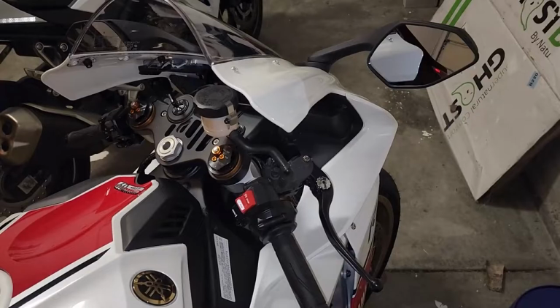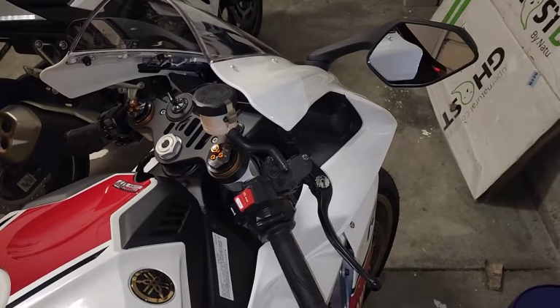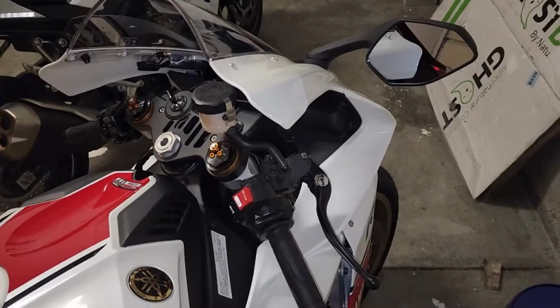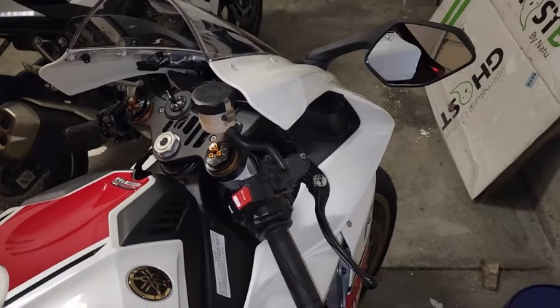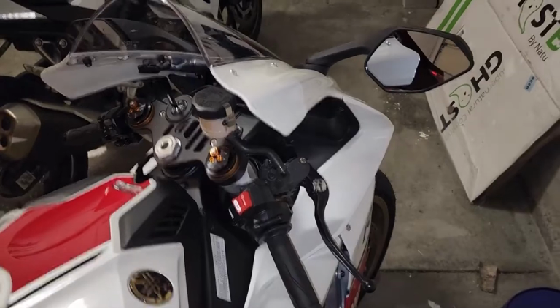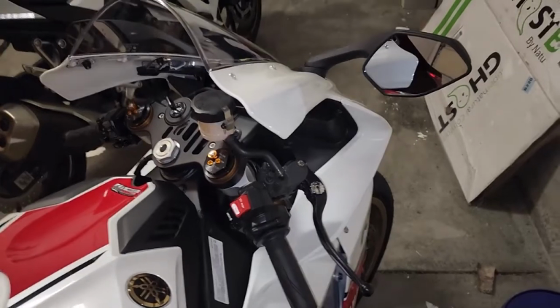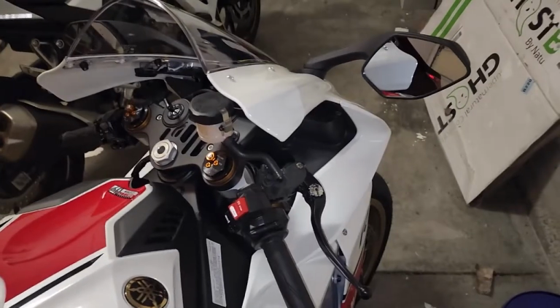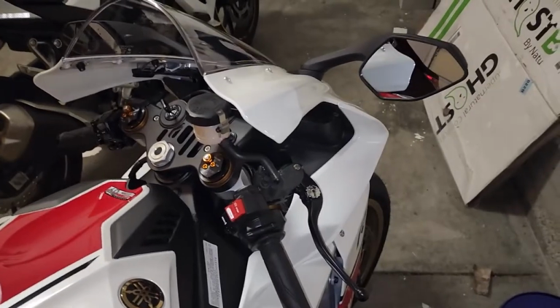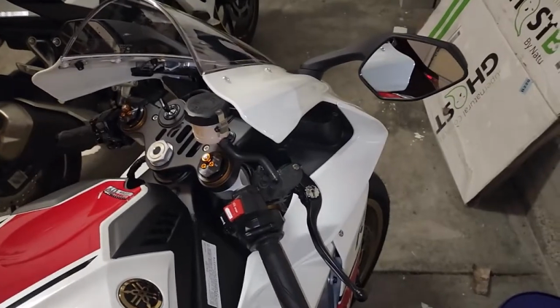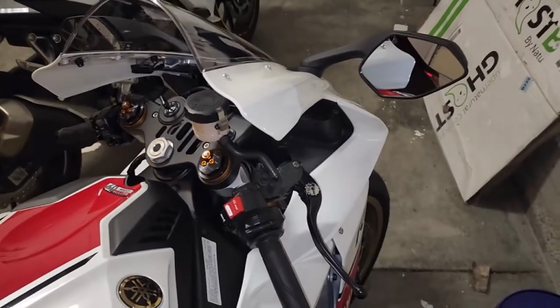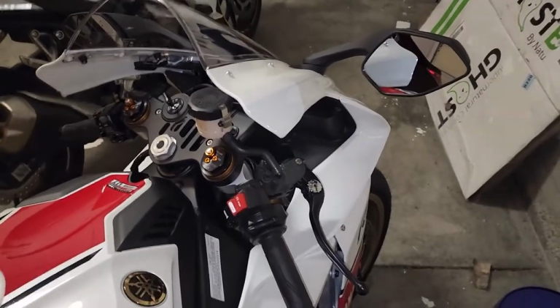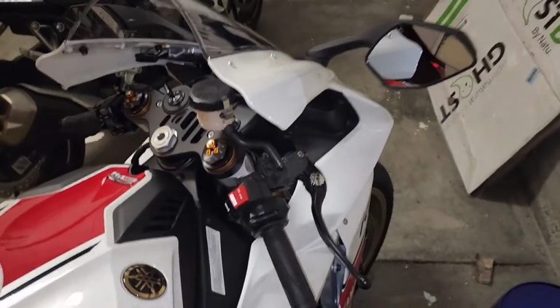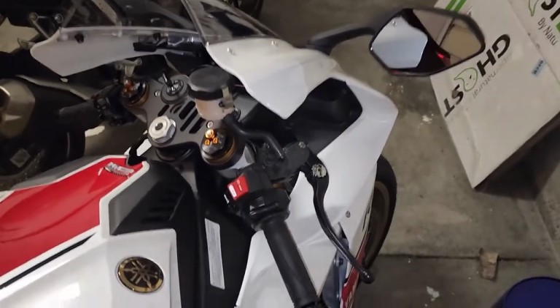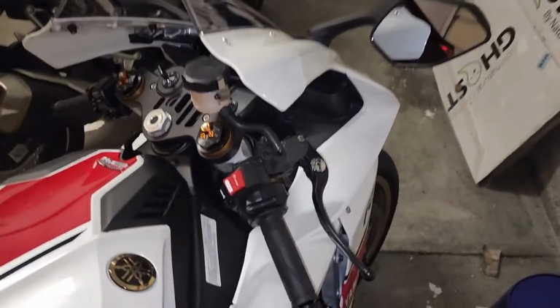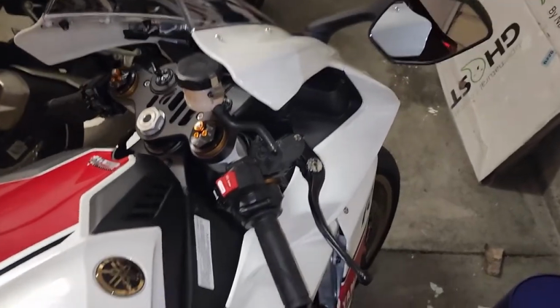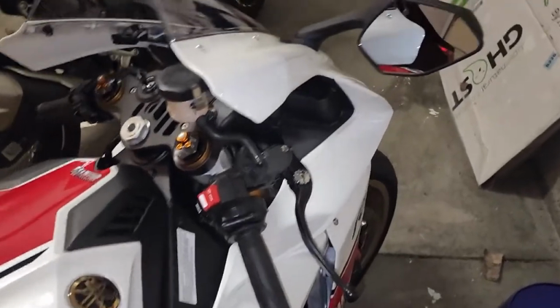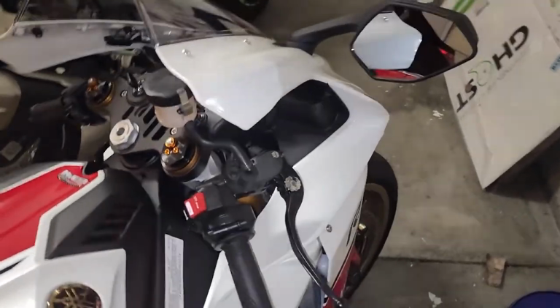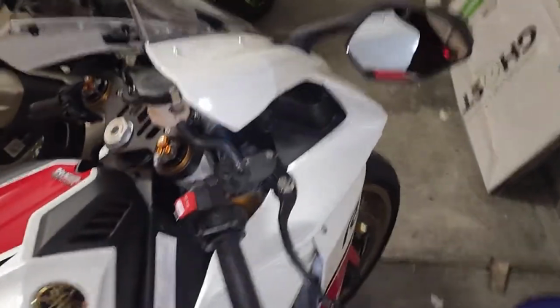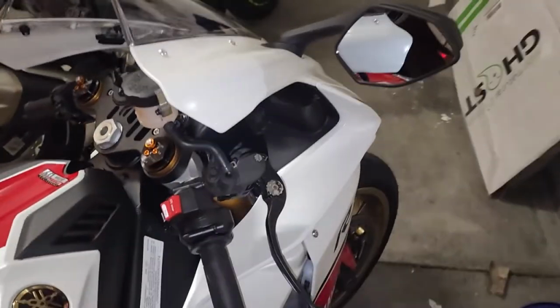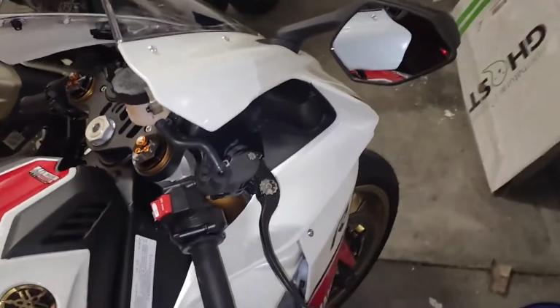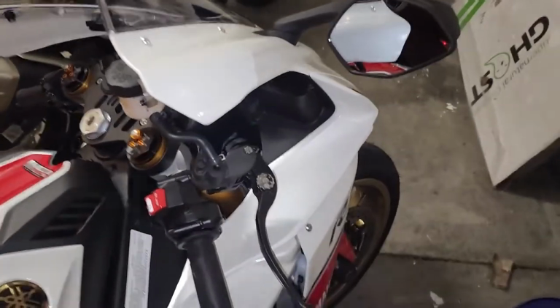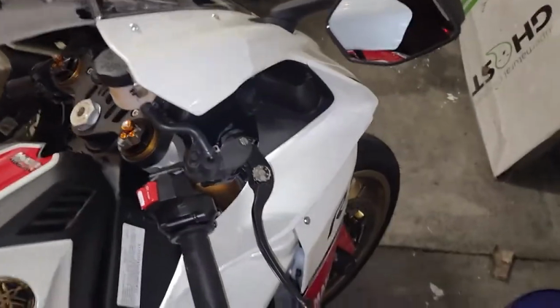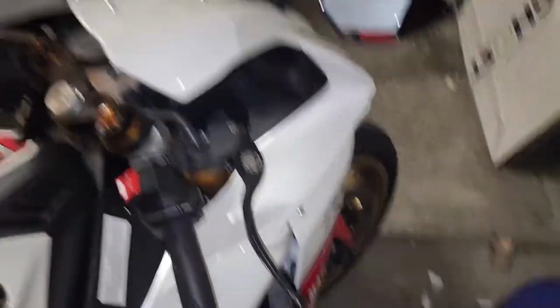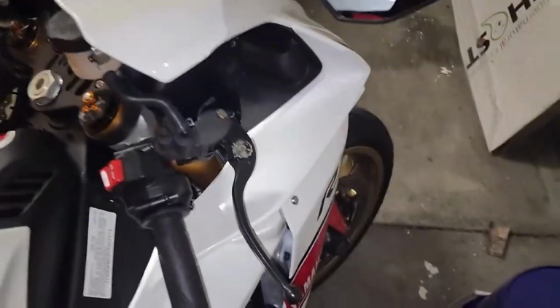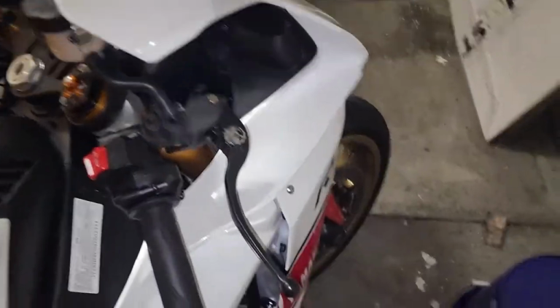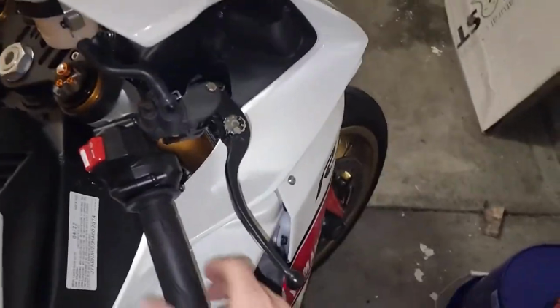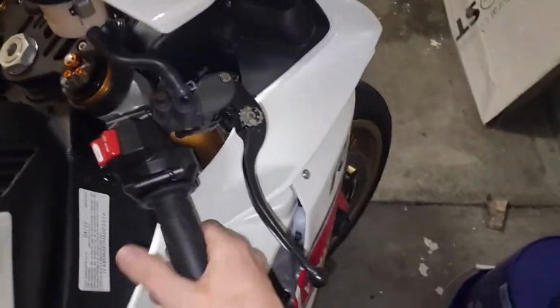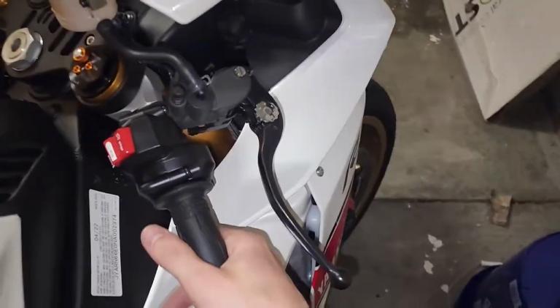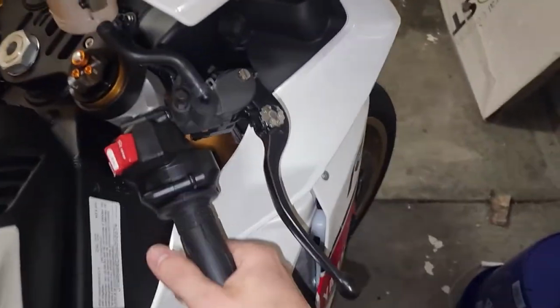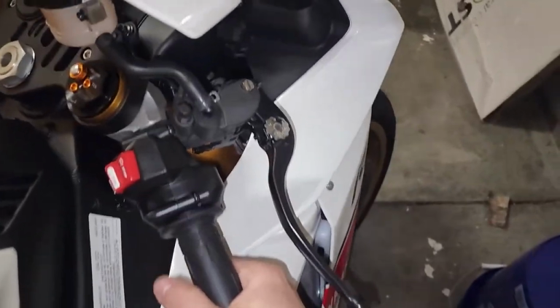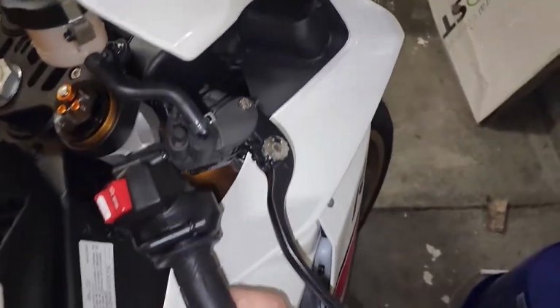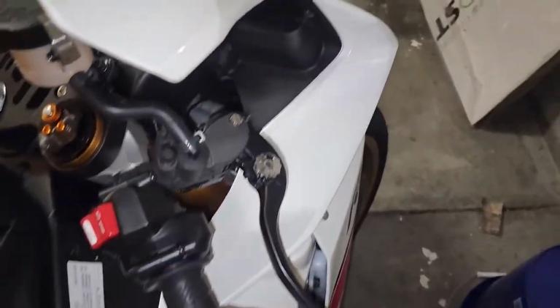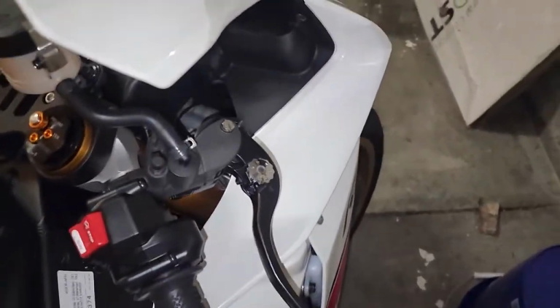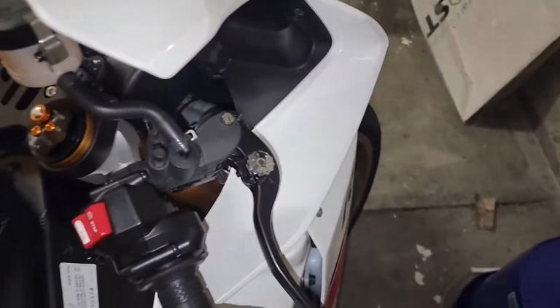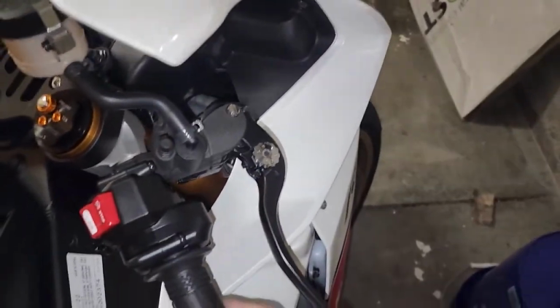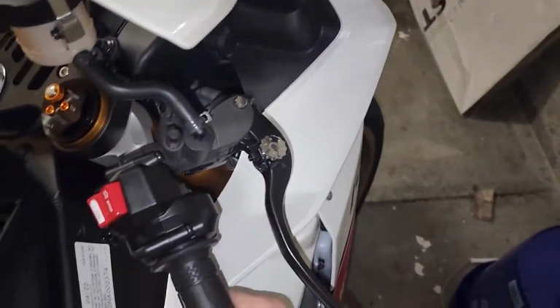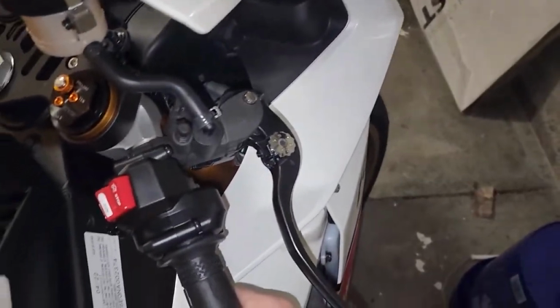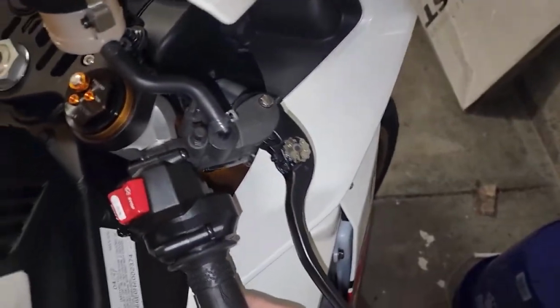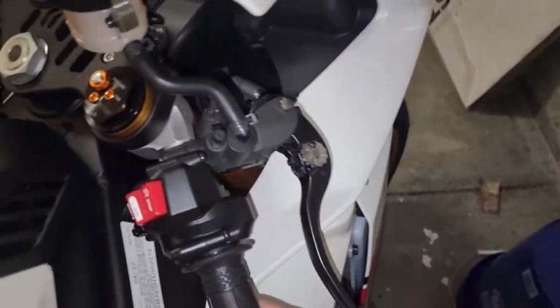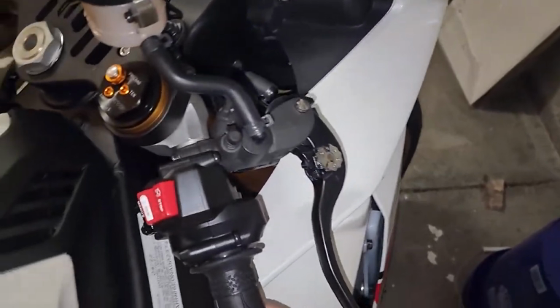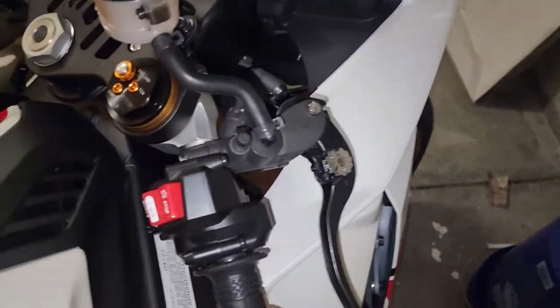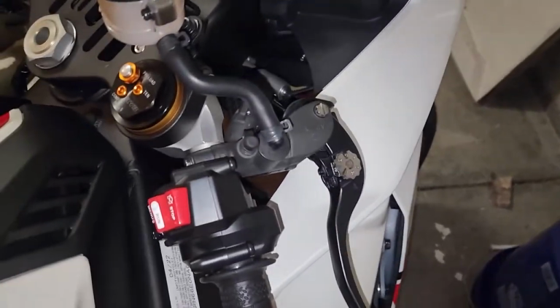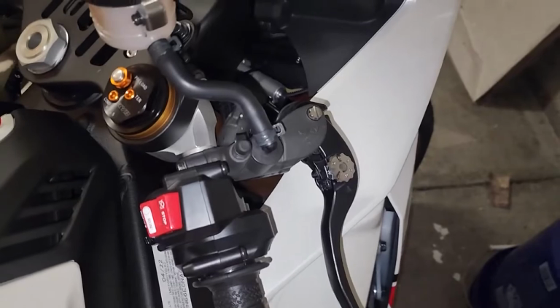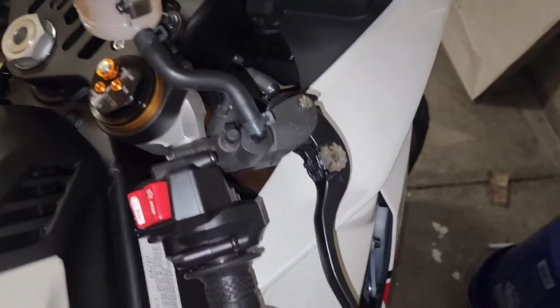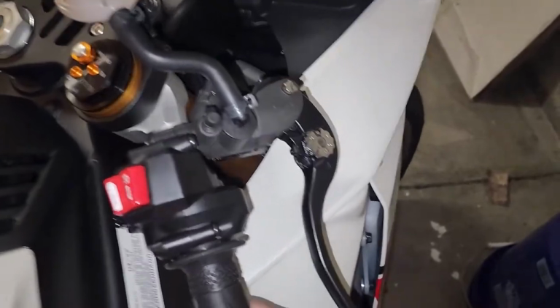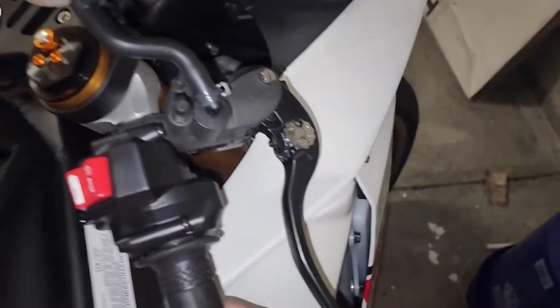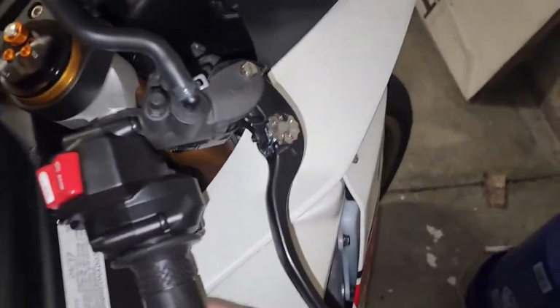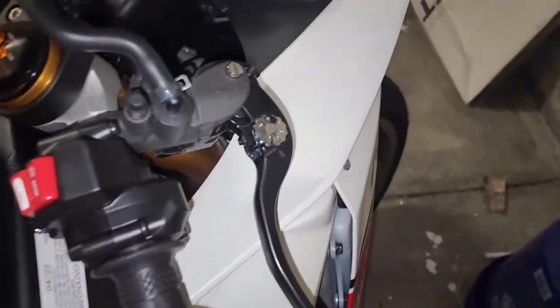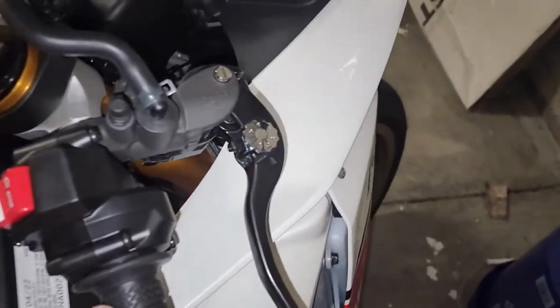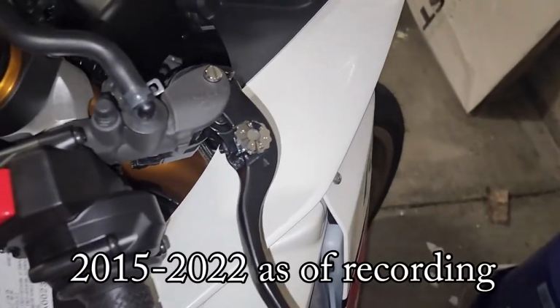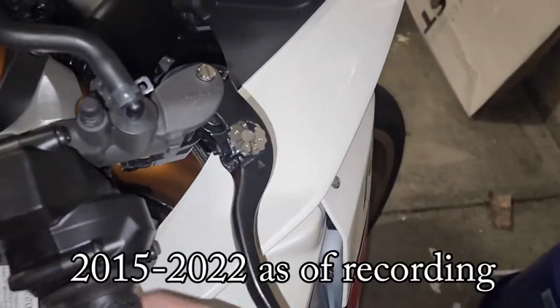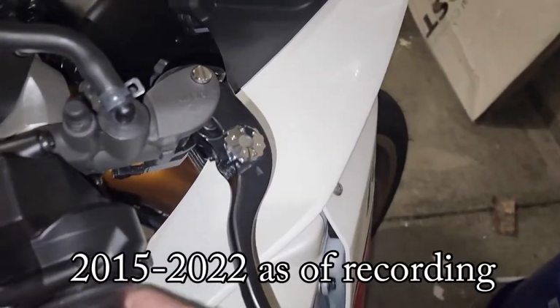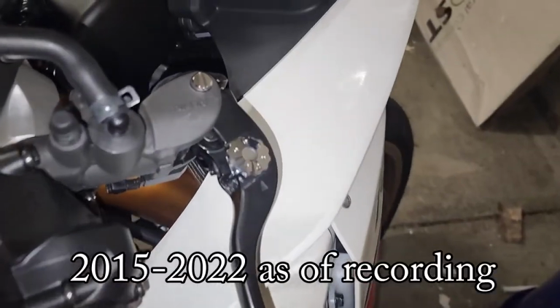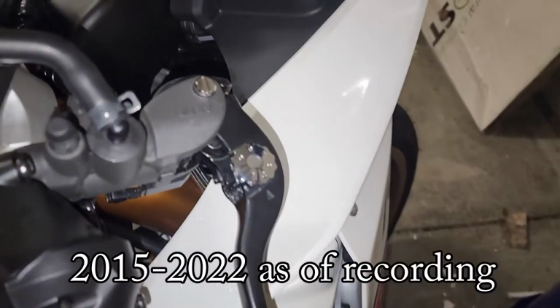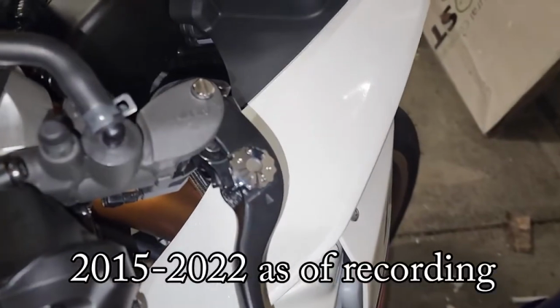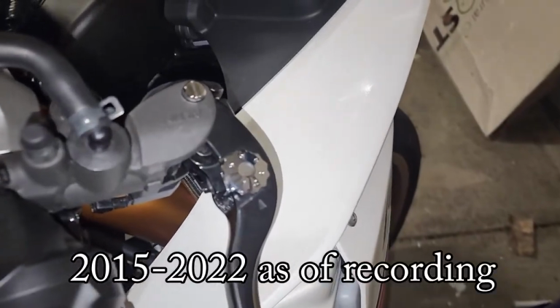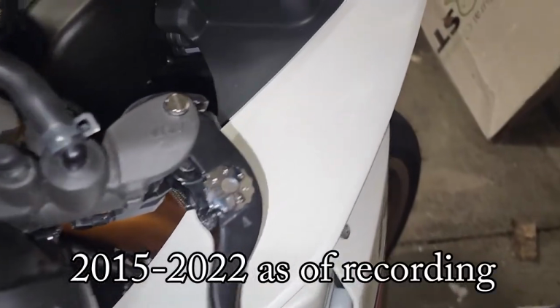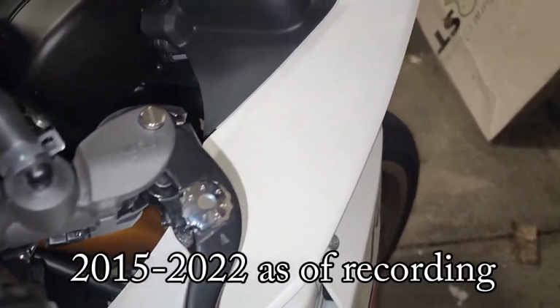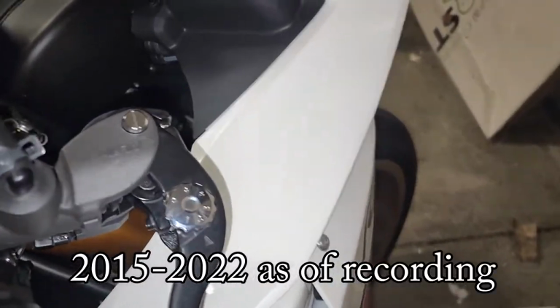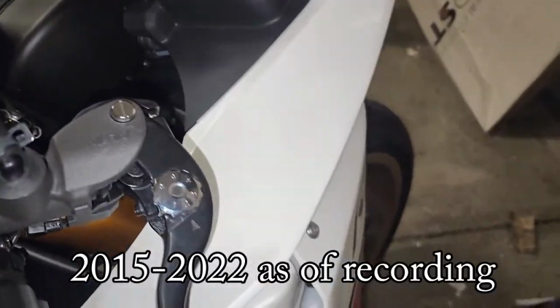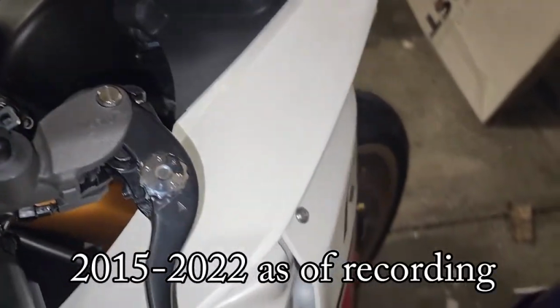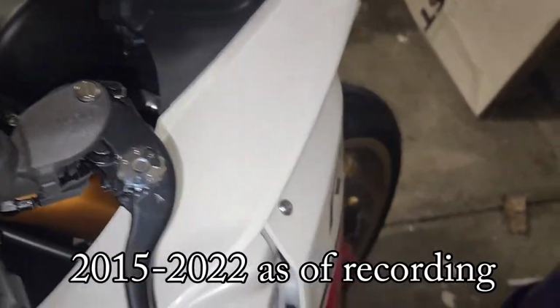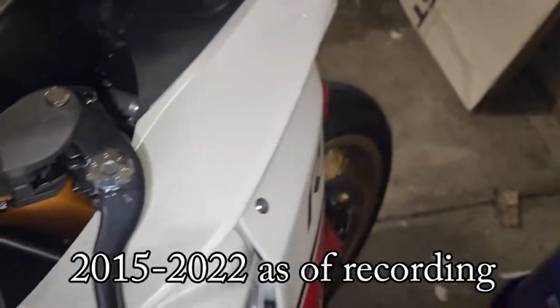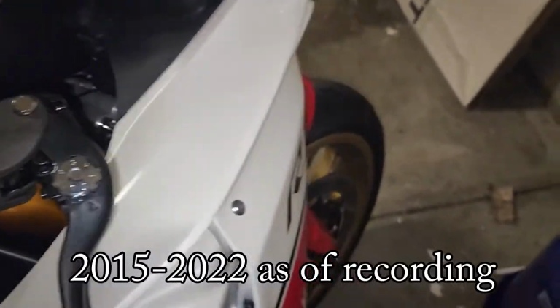Here's how to install the document storage into panel B, the right side of a 2015 or later Yamaha R1.